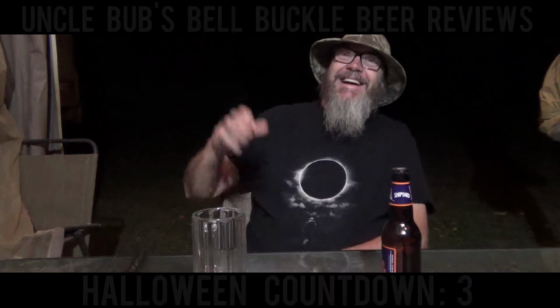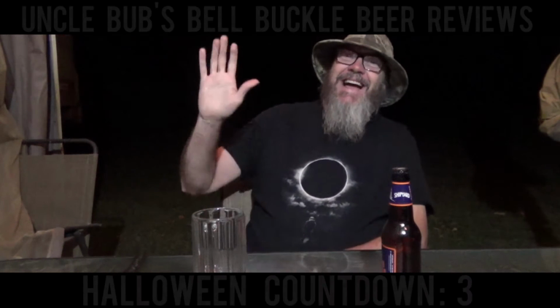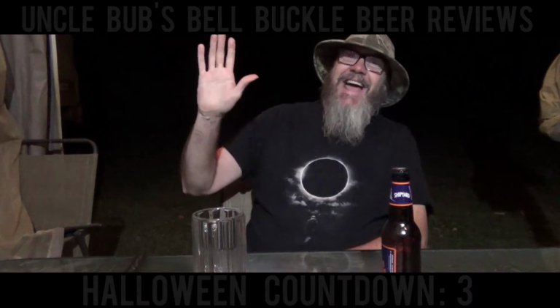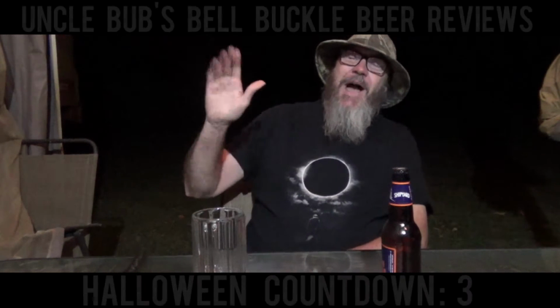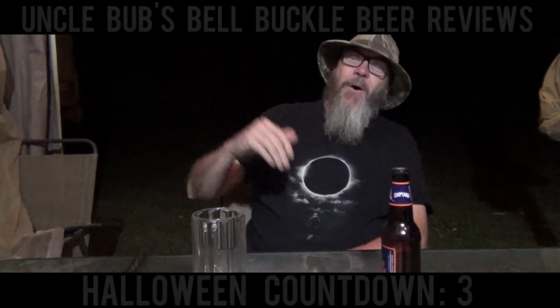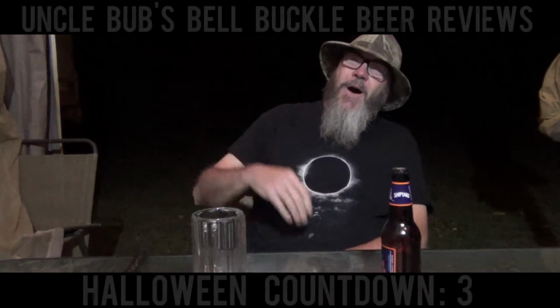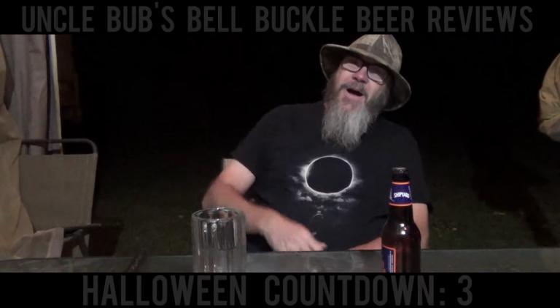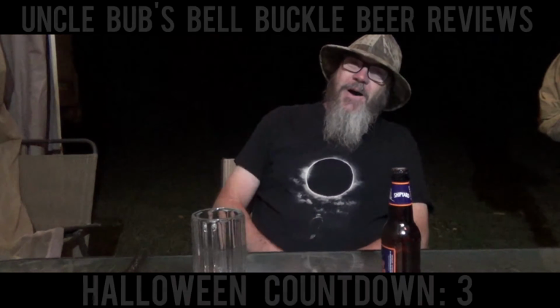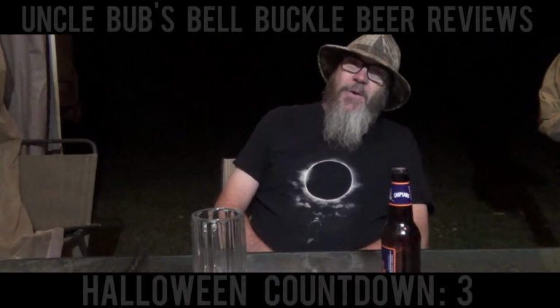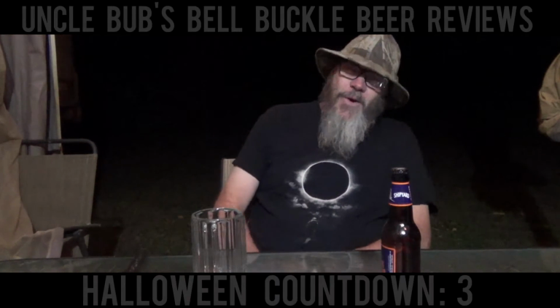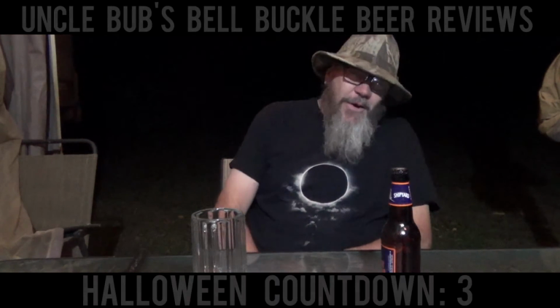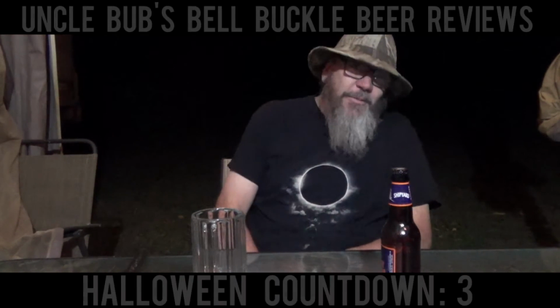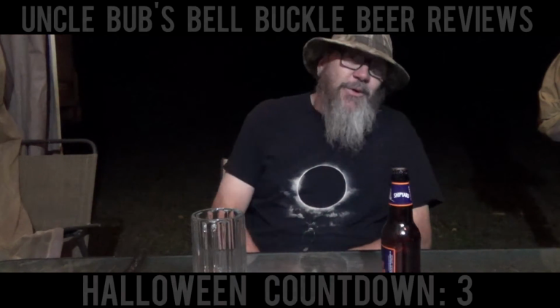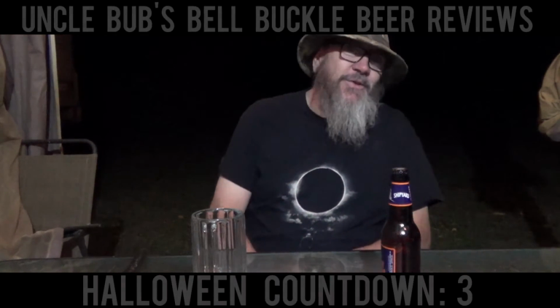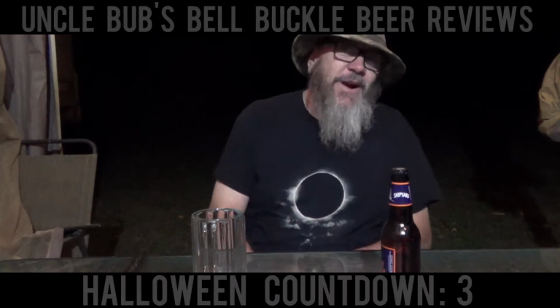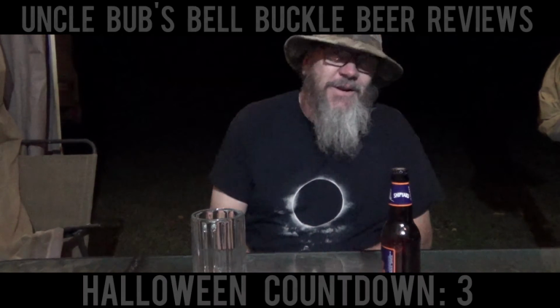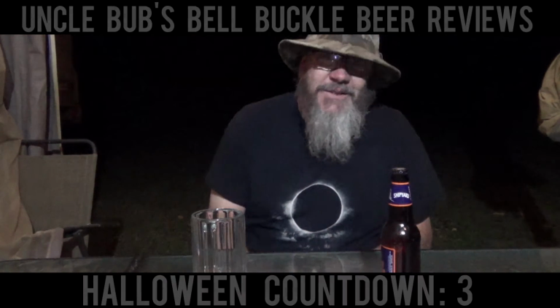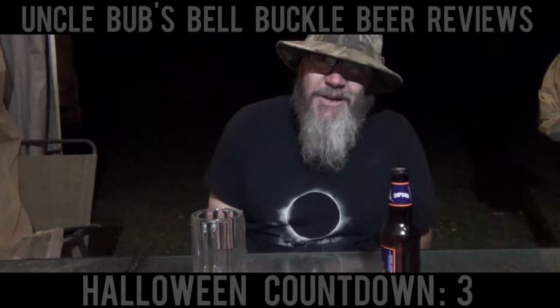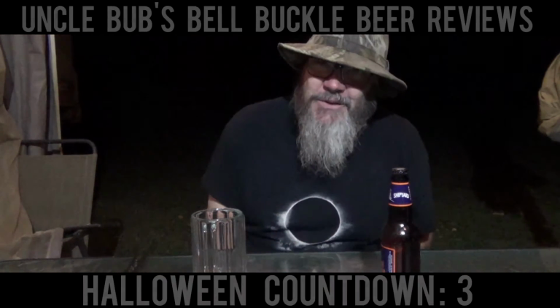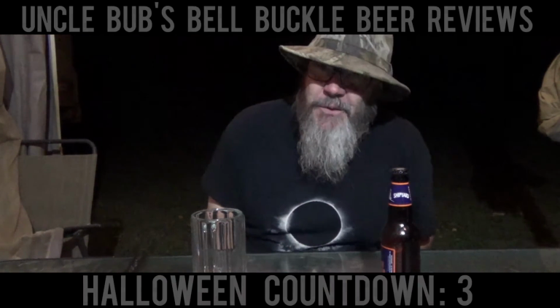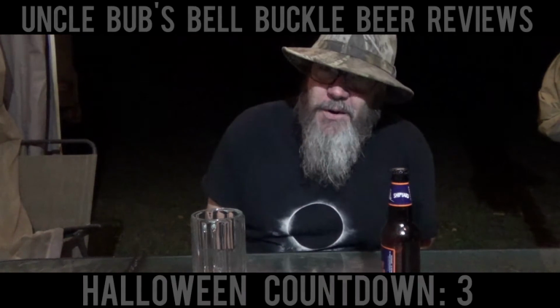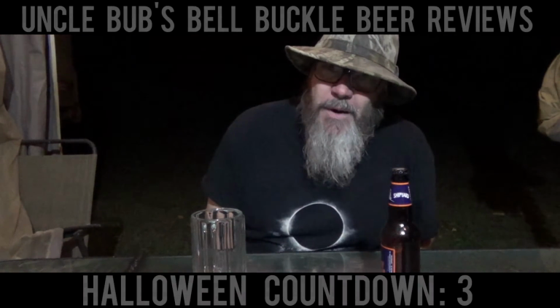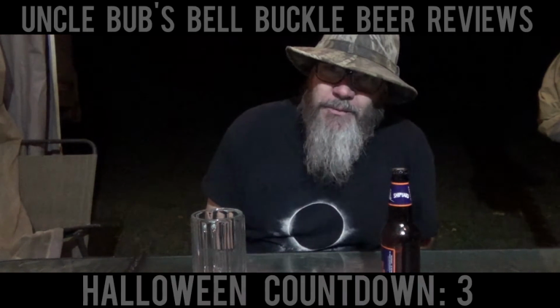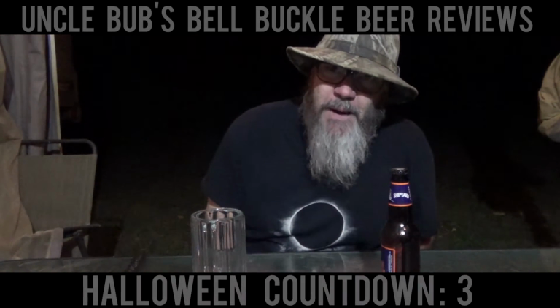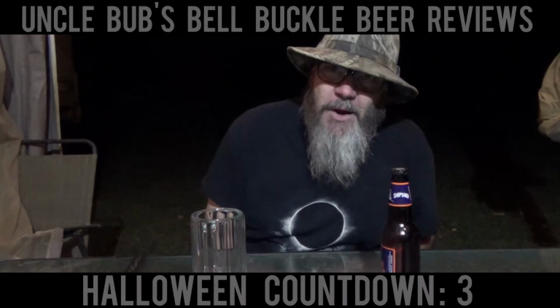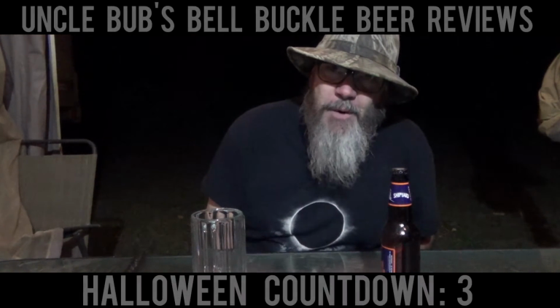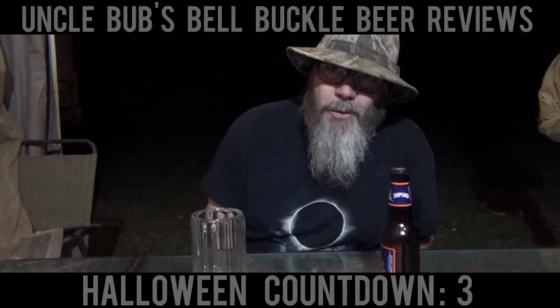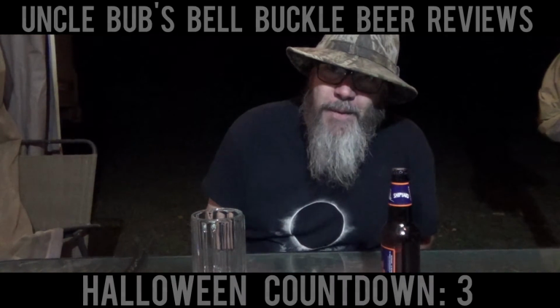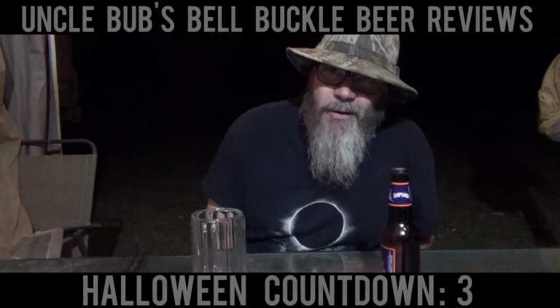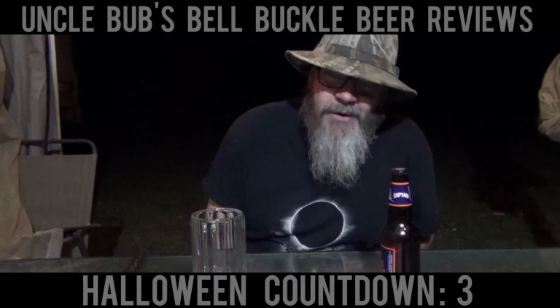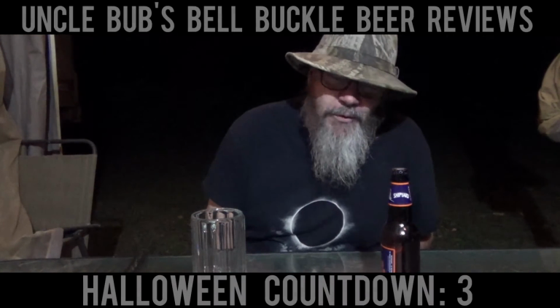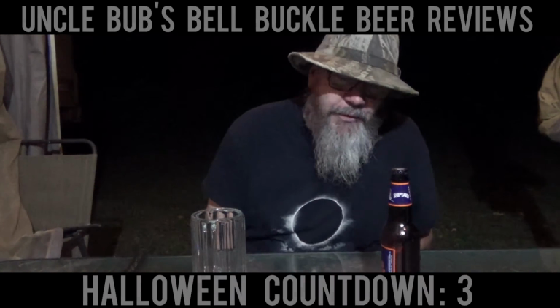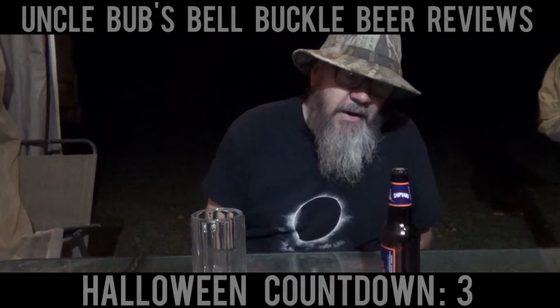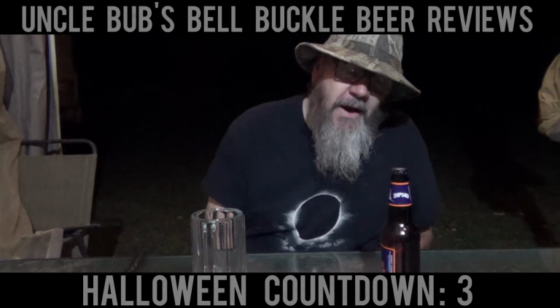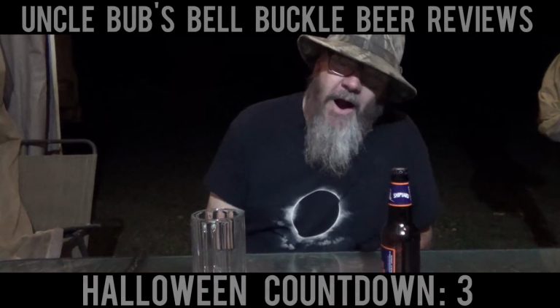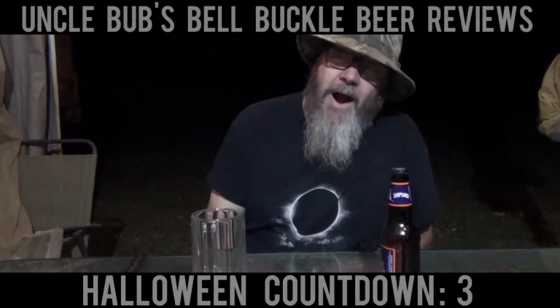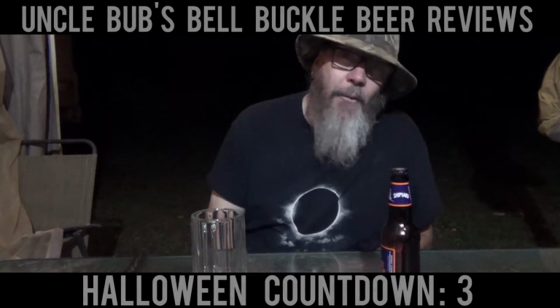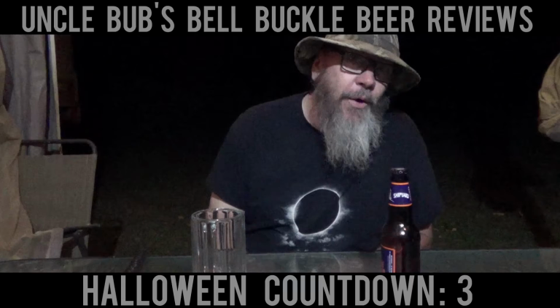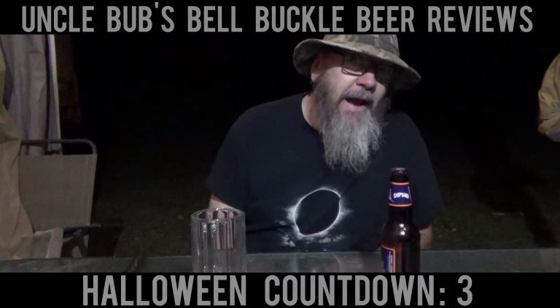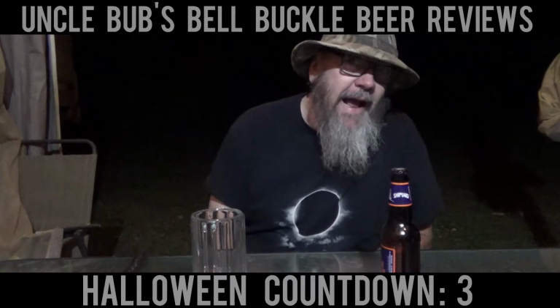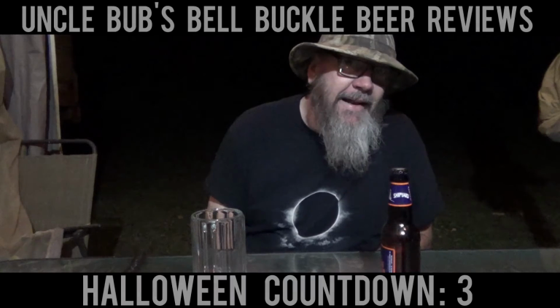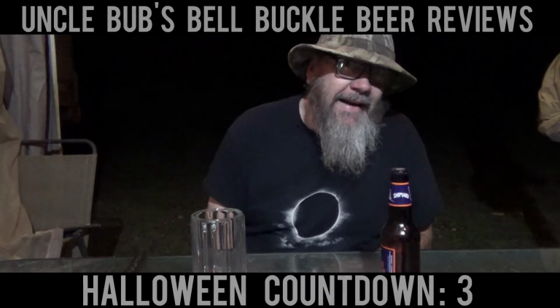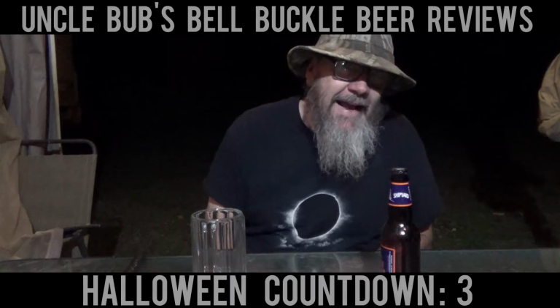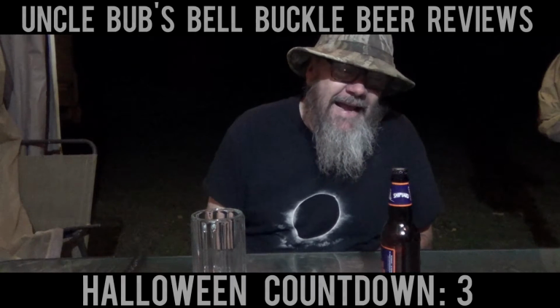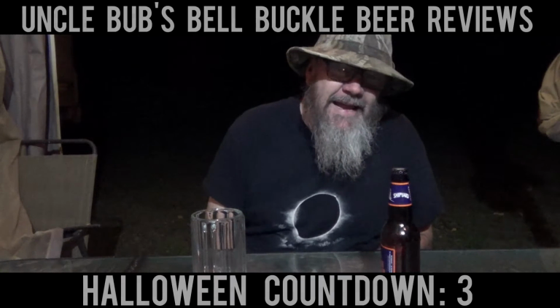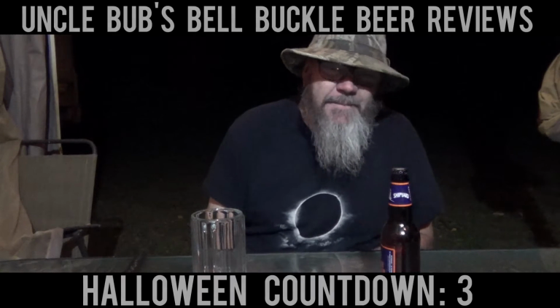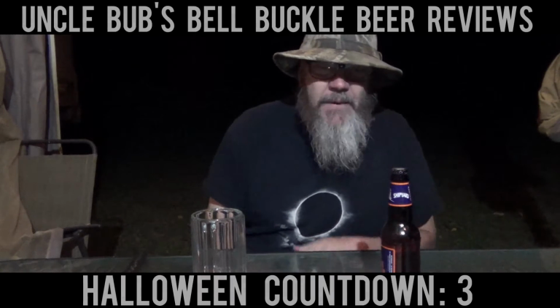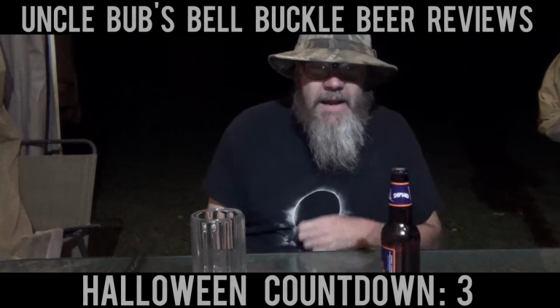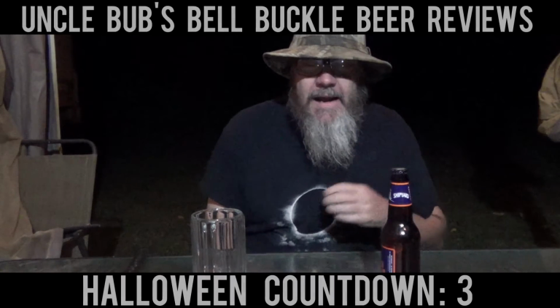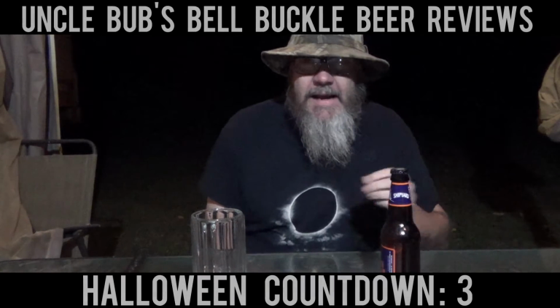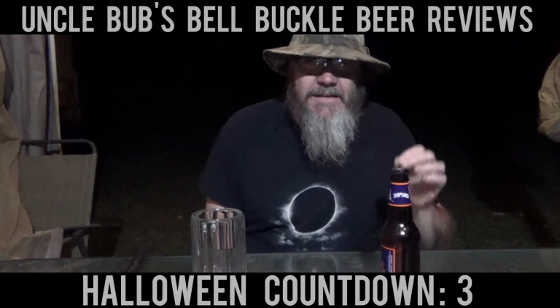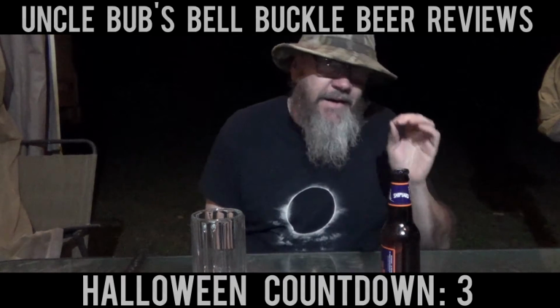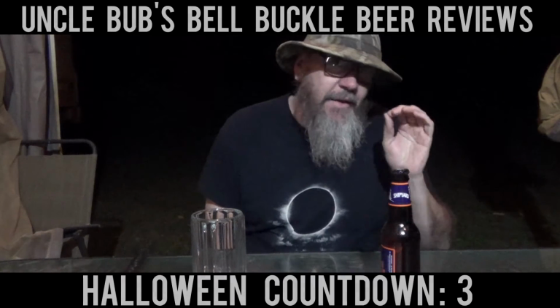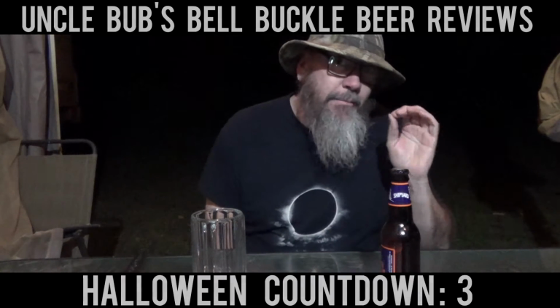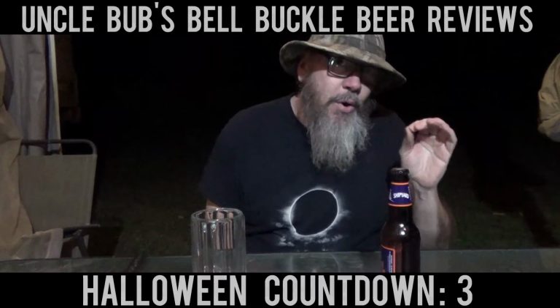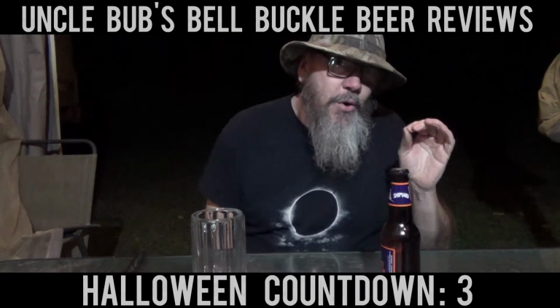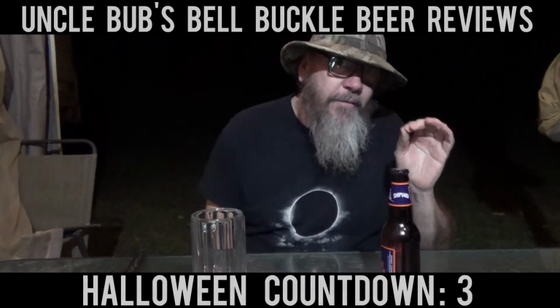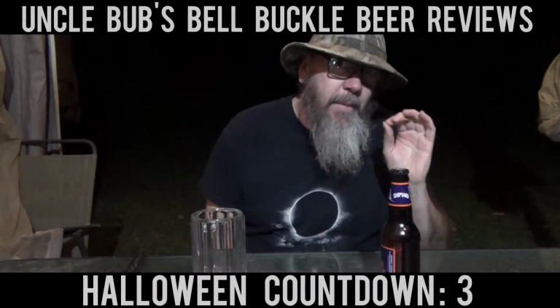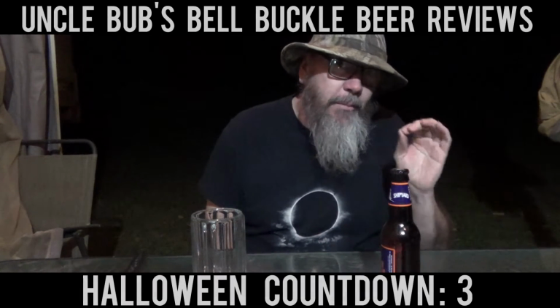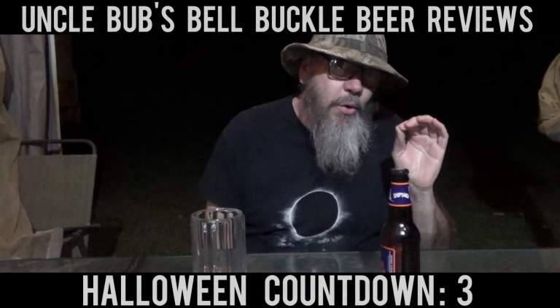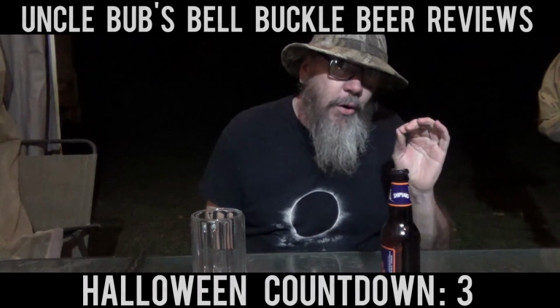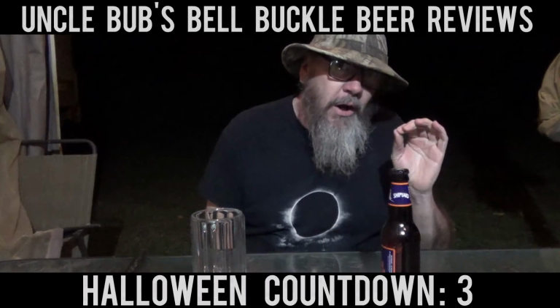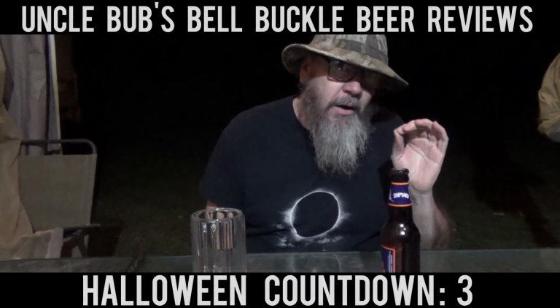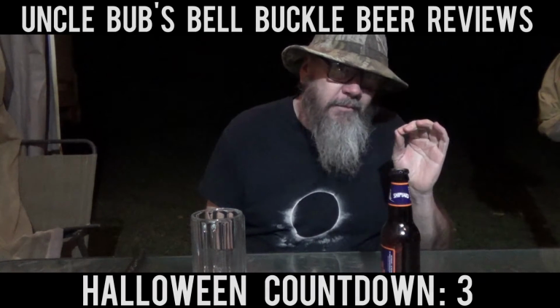Hey y'all, welcome to a Saturday Suds on Uncle Bub's Bale Buckle Beer Reviews. Alright, what I got today is another brew from my brew club.